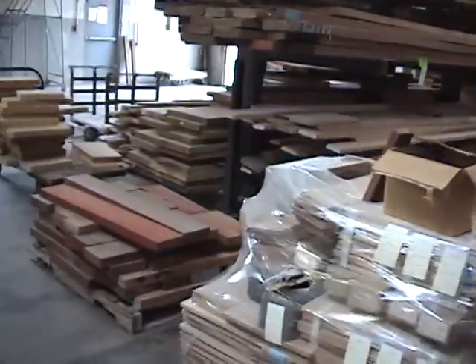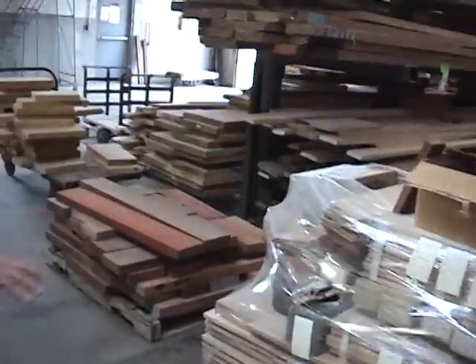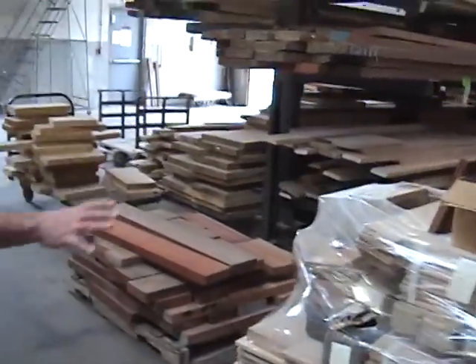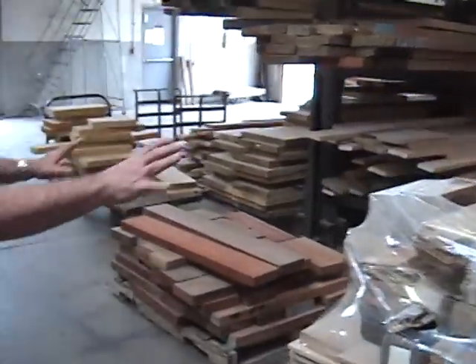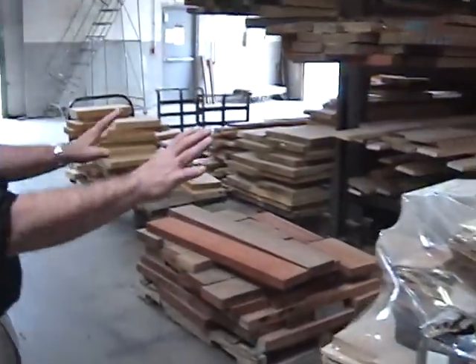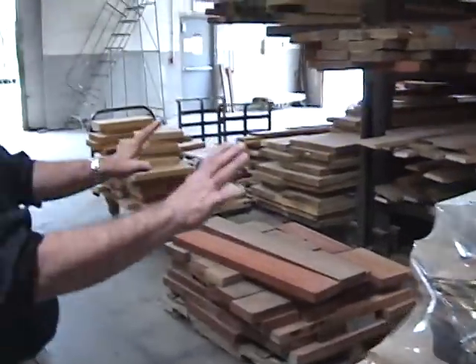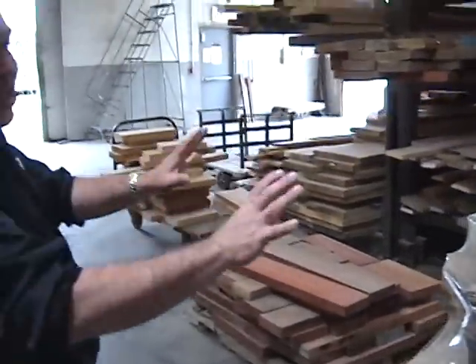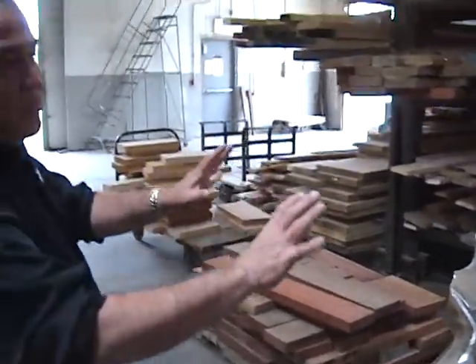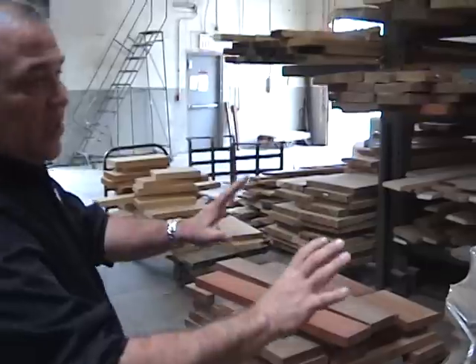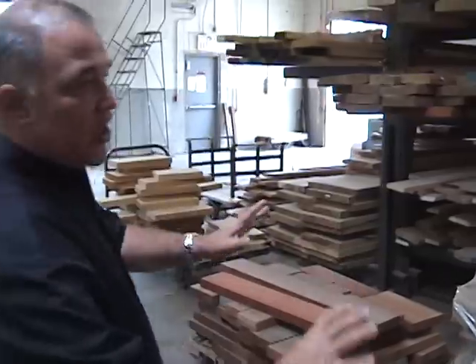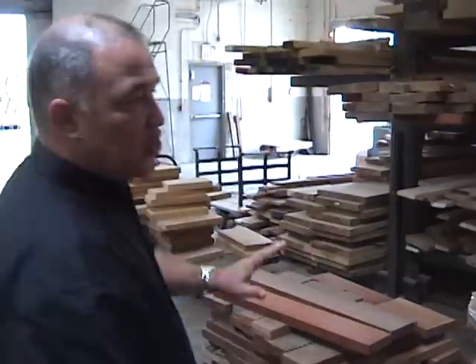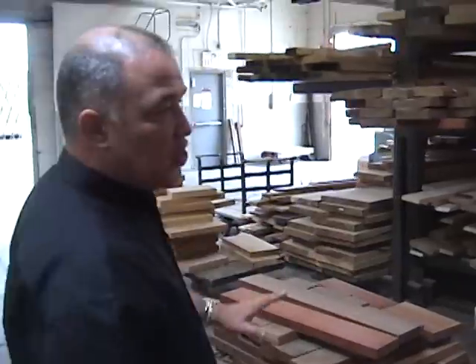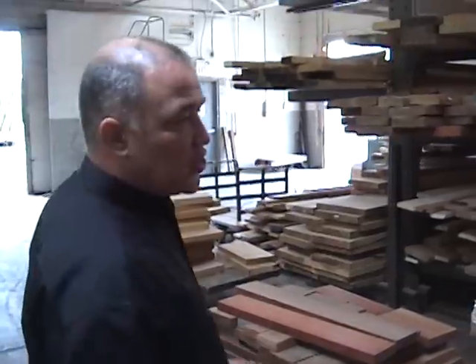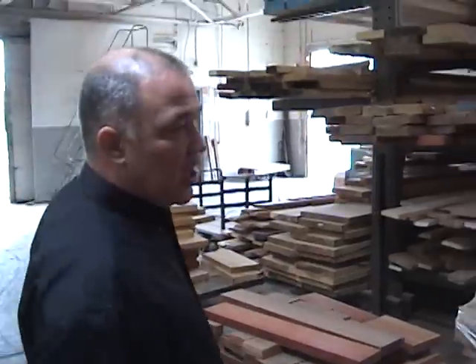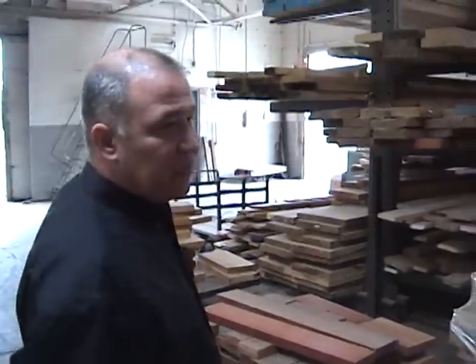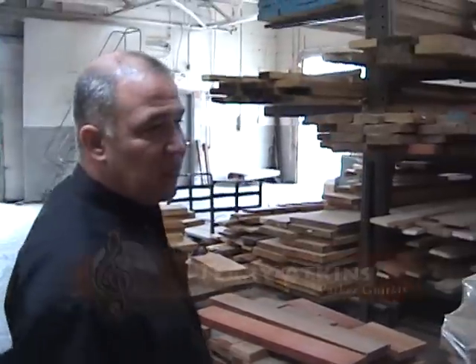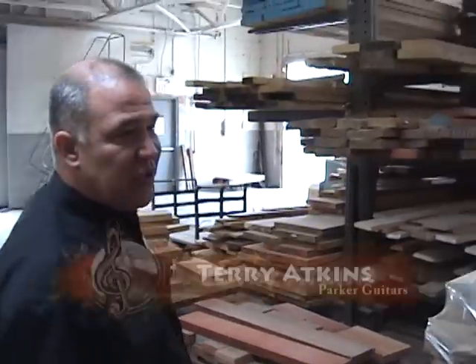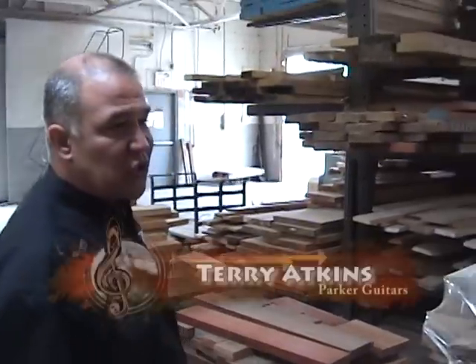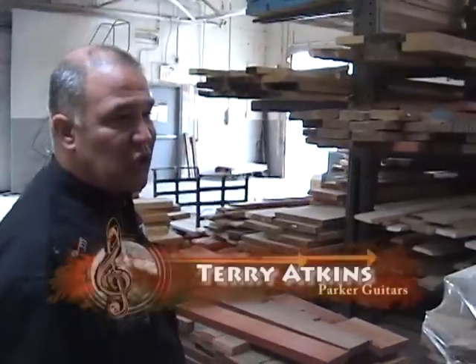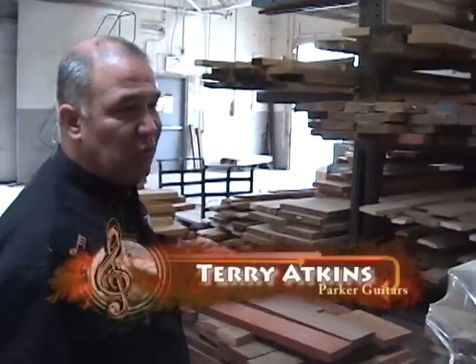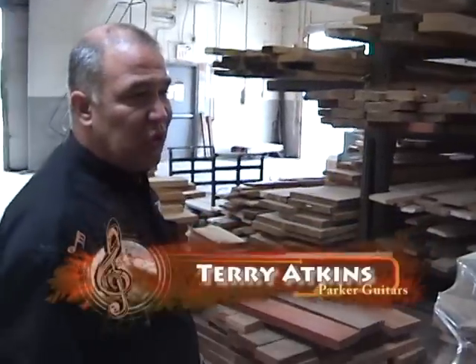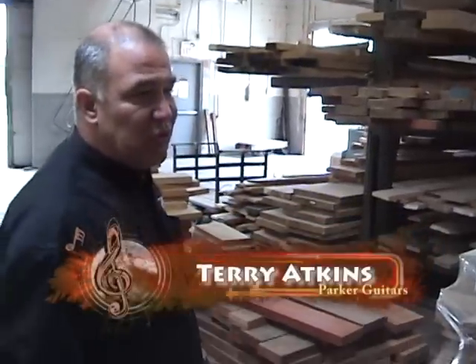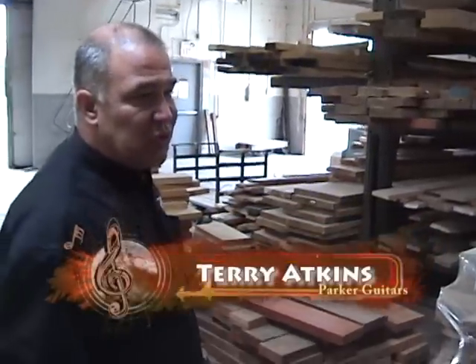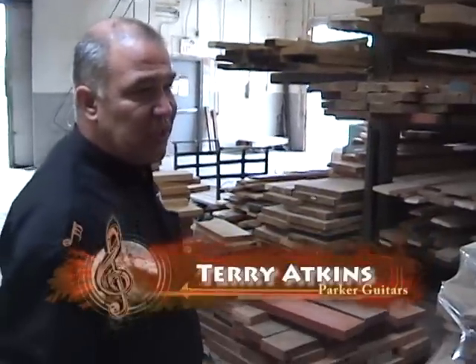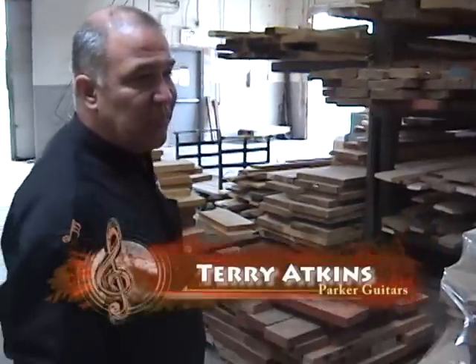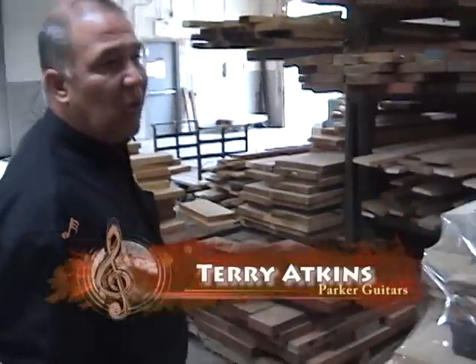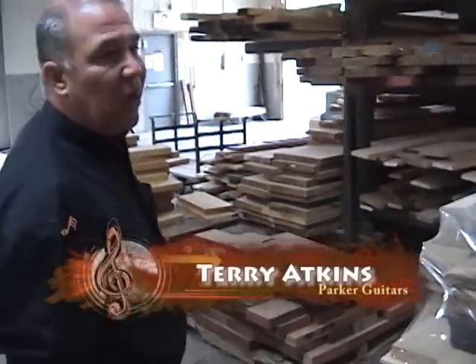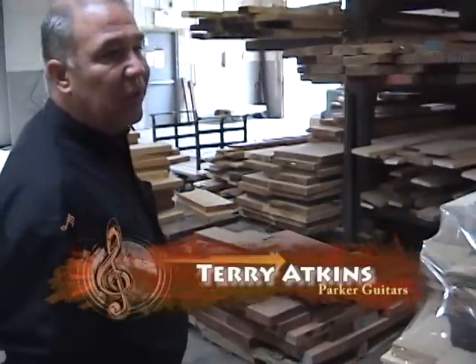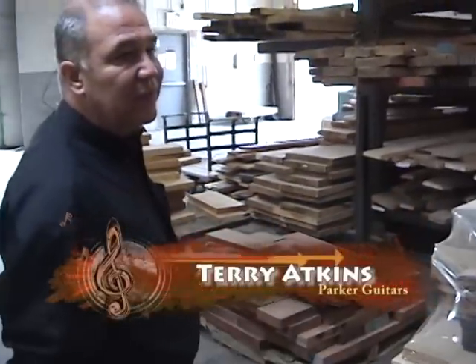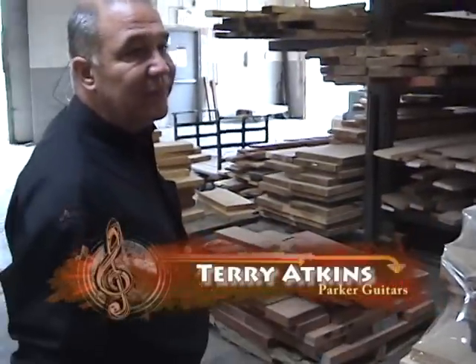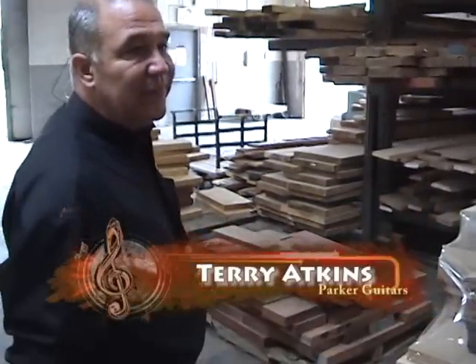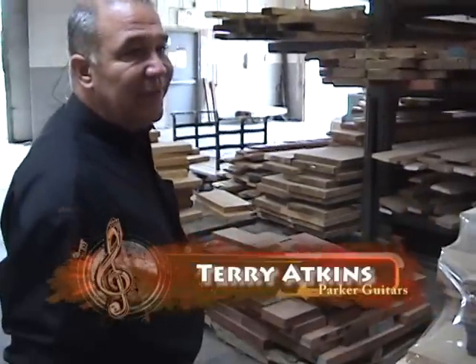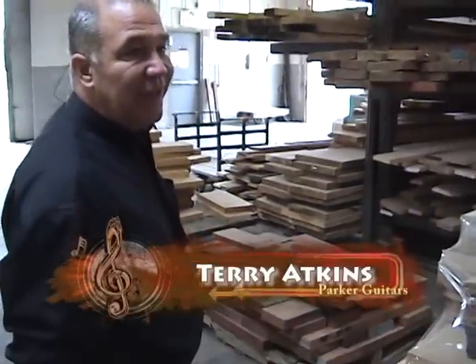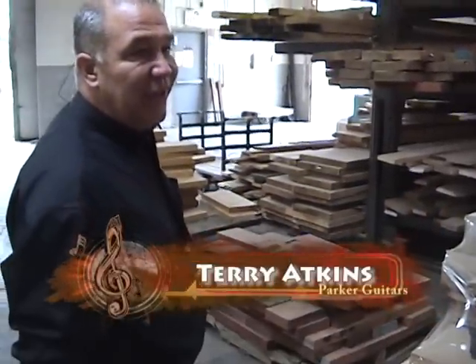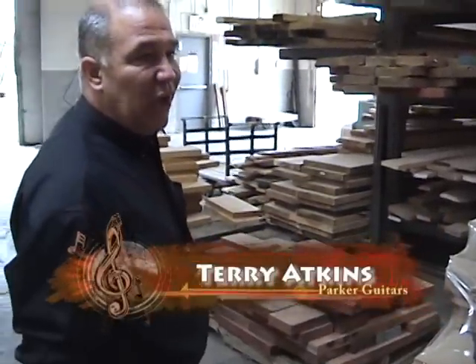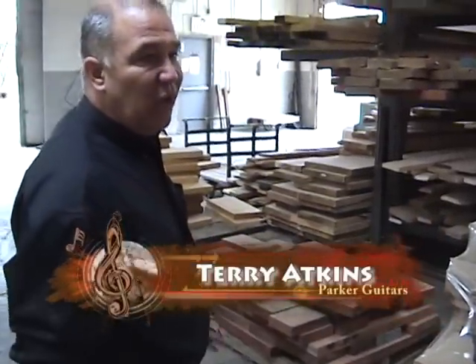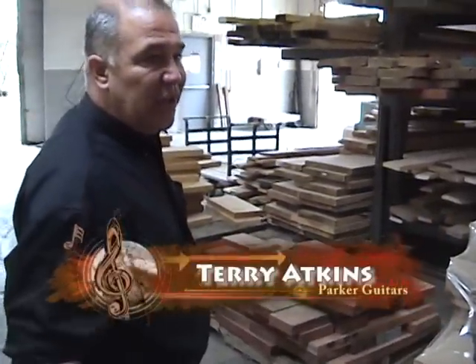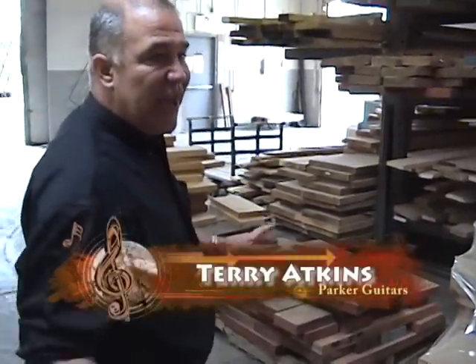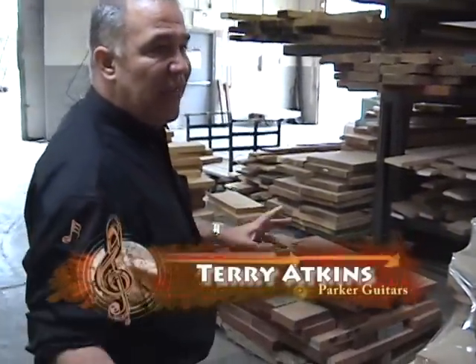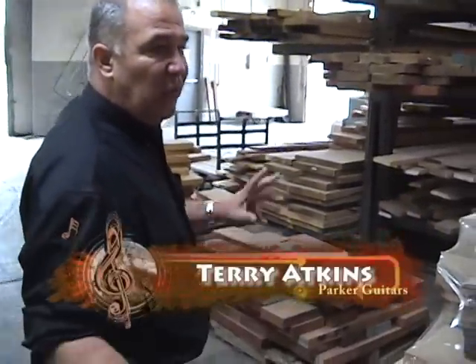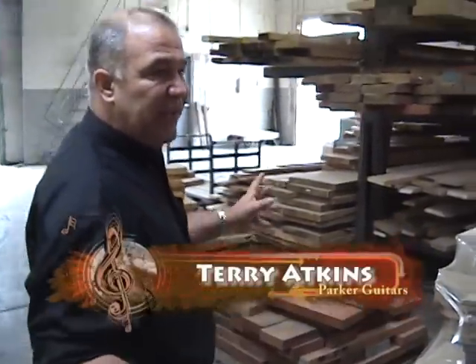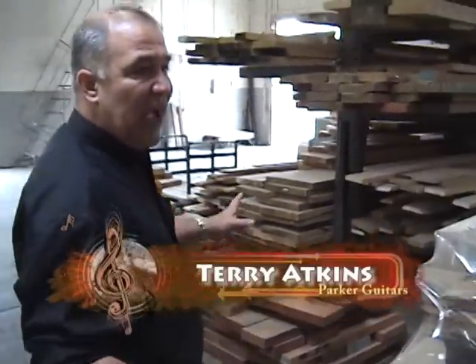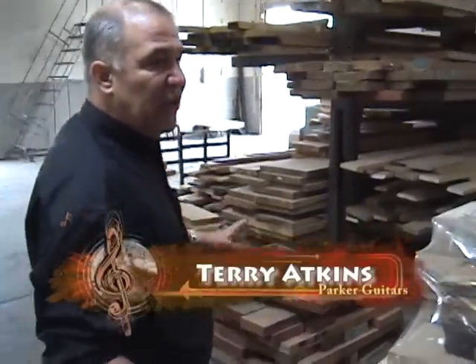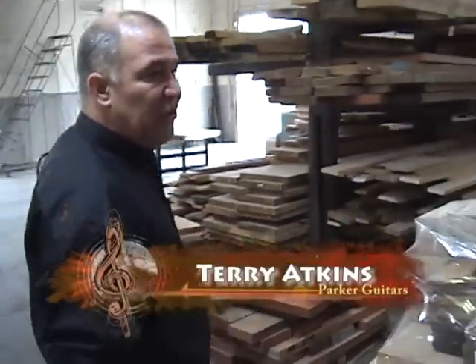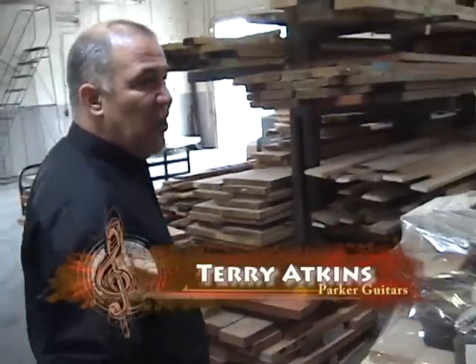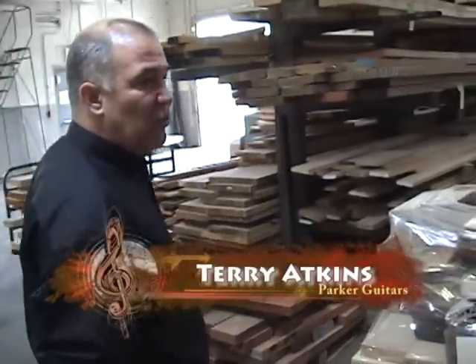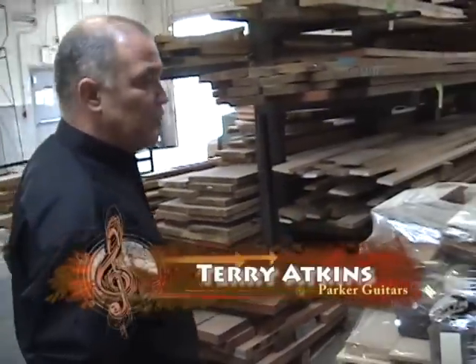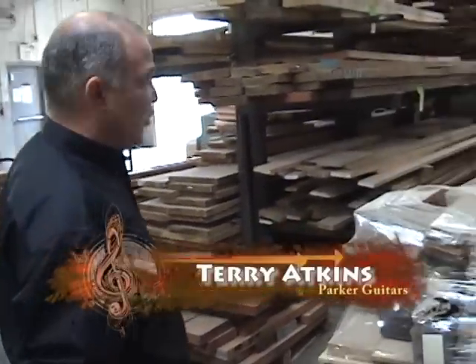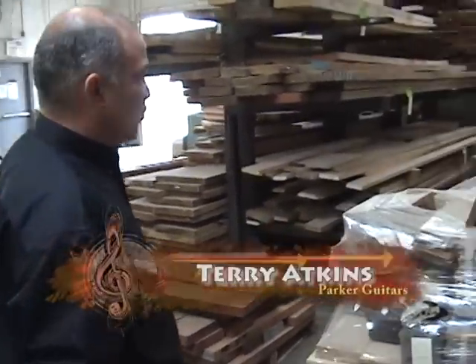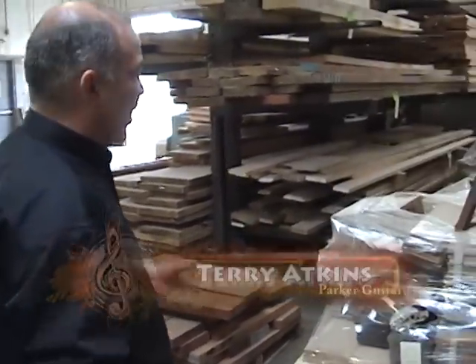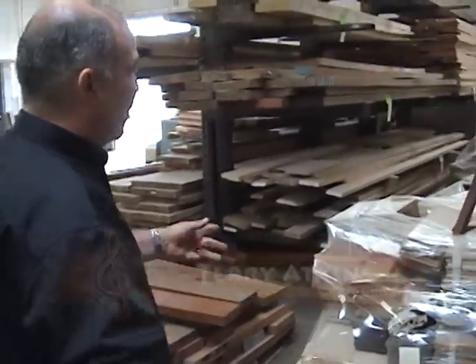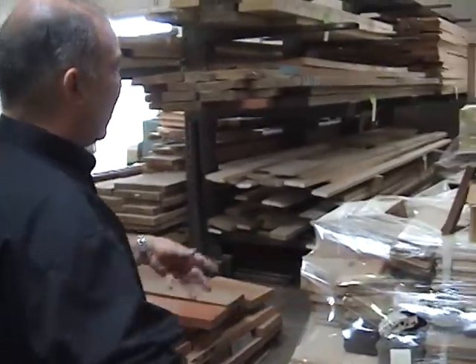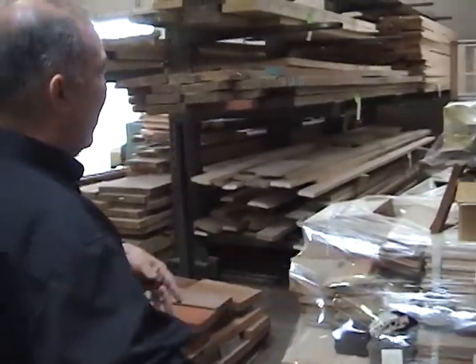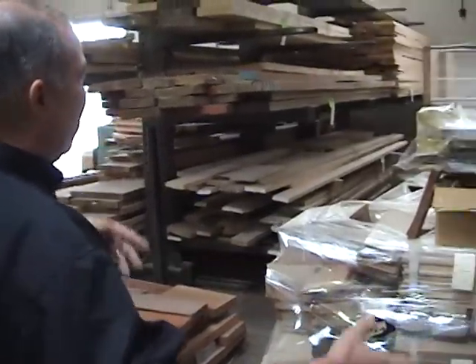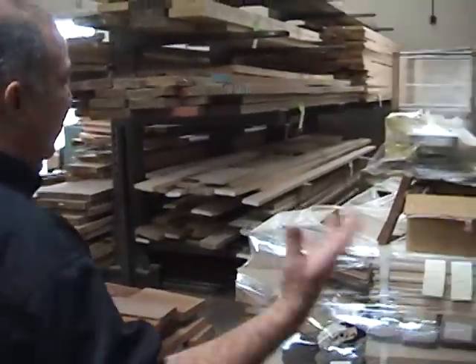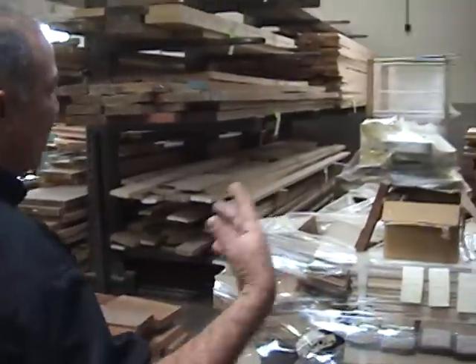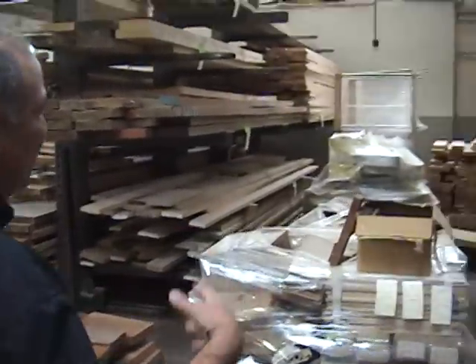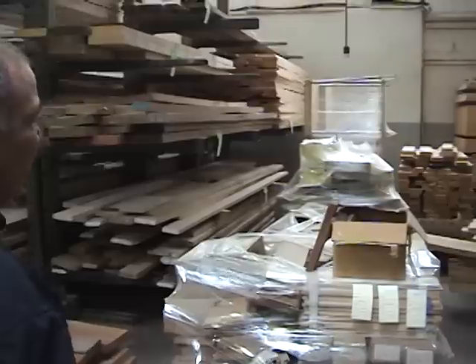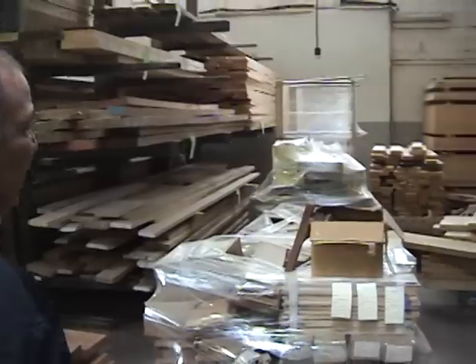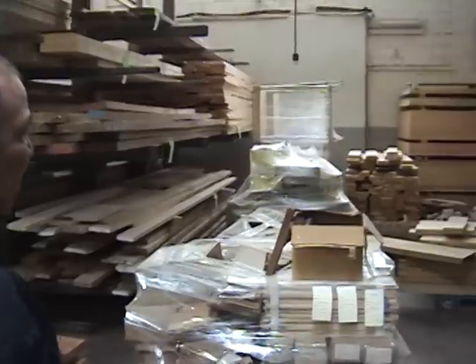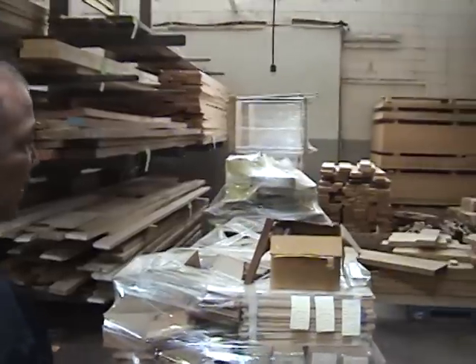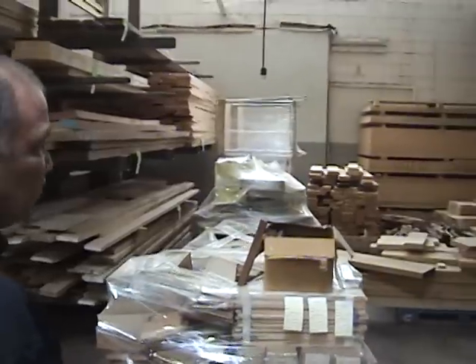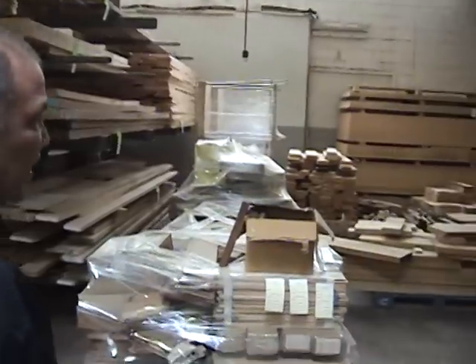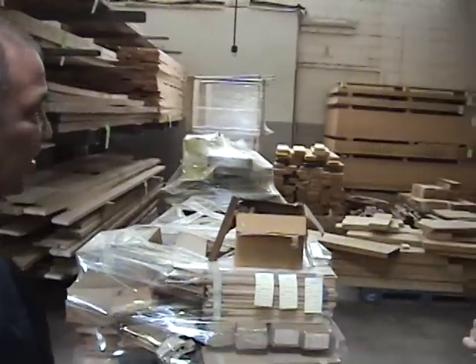This is an accumulation of stuff that we just don't use anymore. Now that we've got new owners, we're saying, okay, what are we going to do with all this stuff?